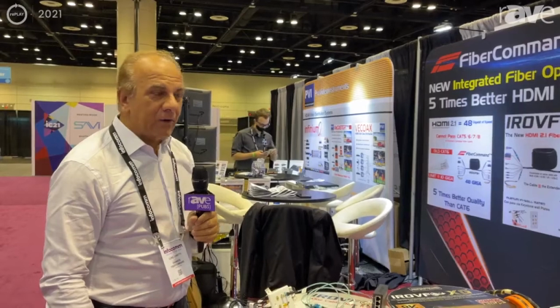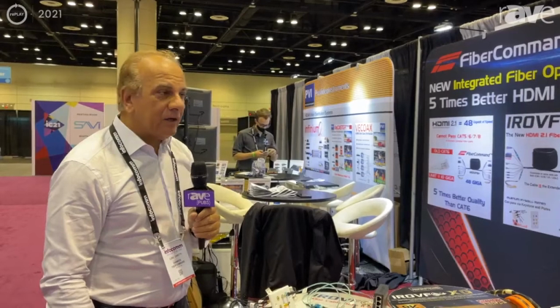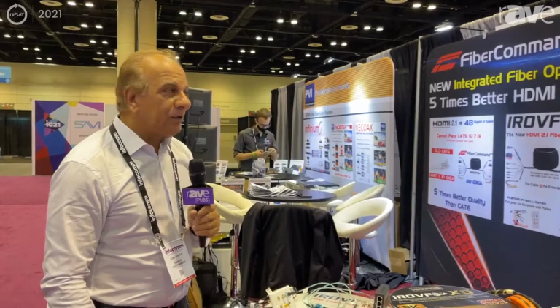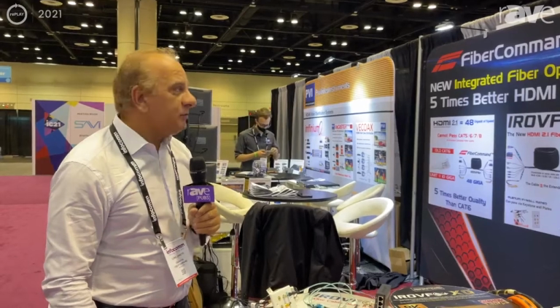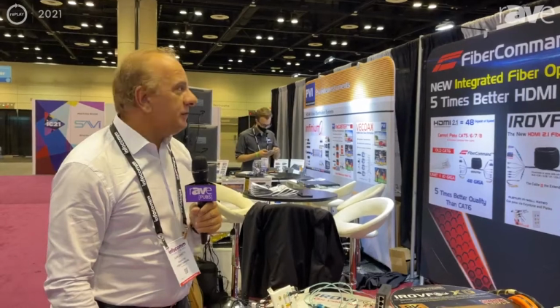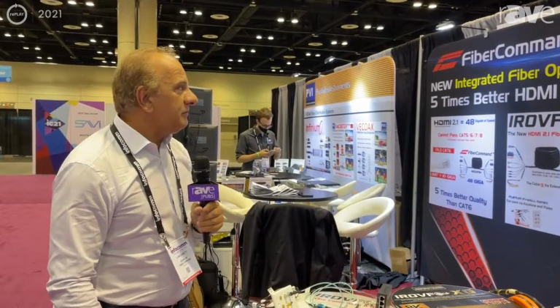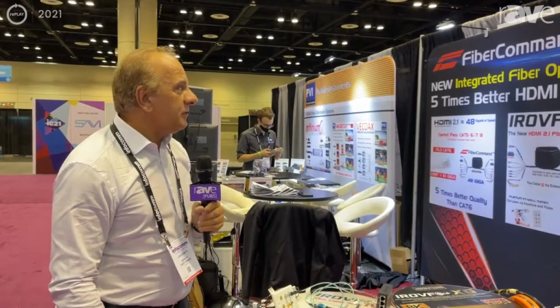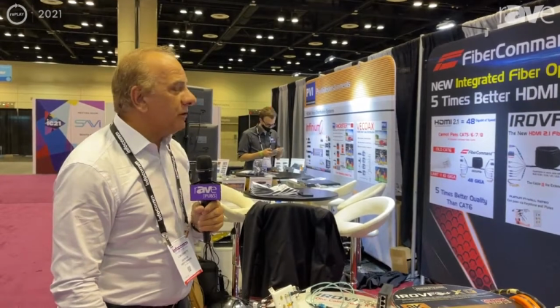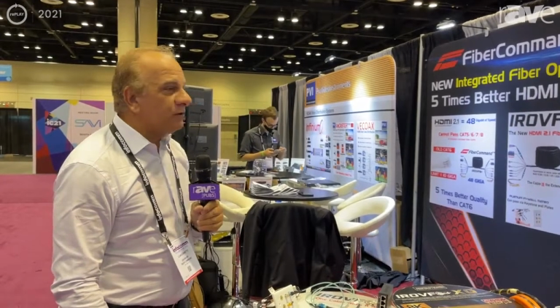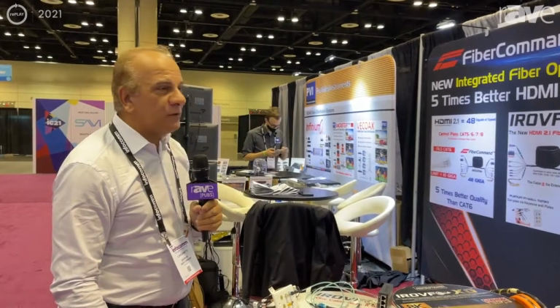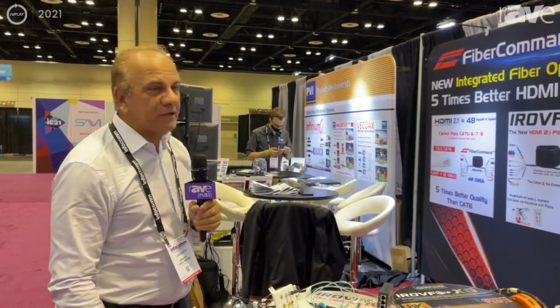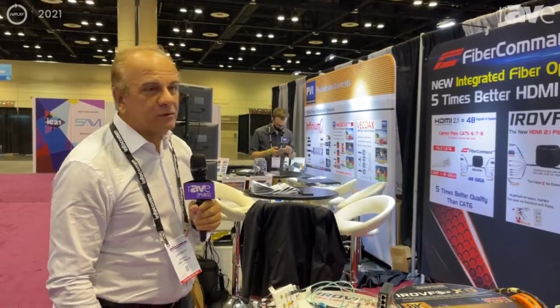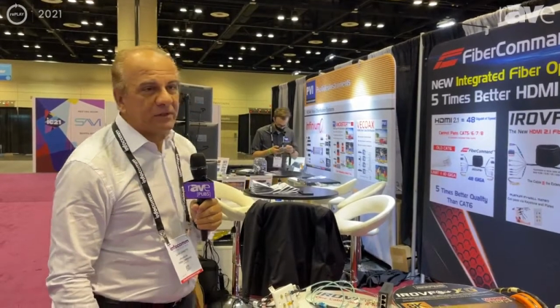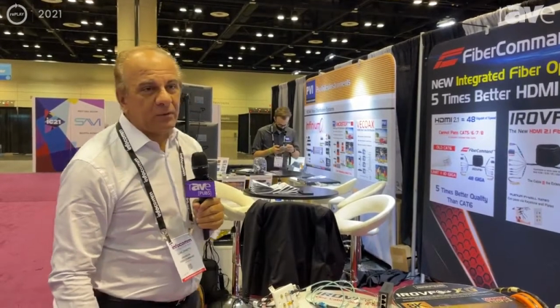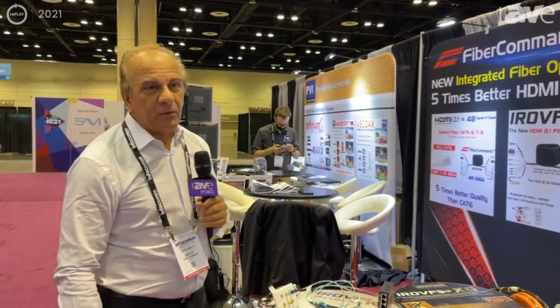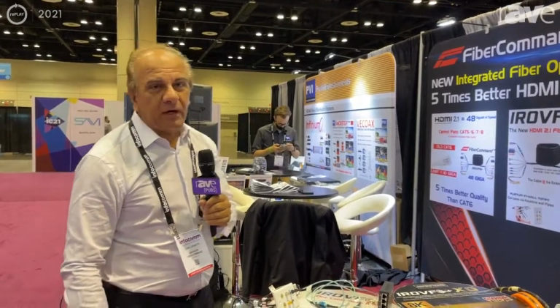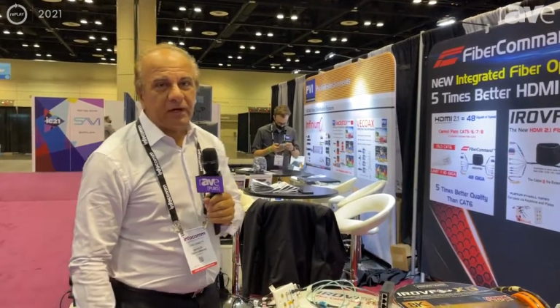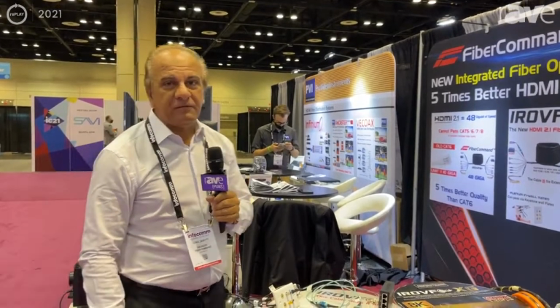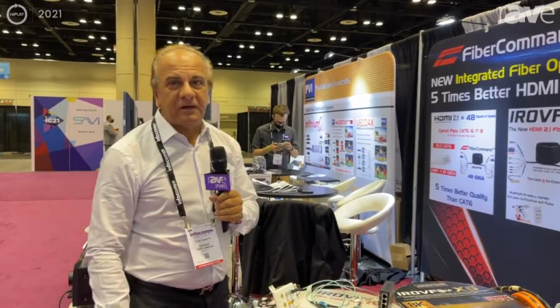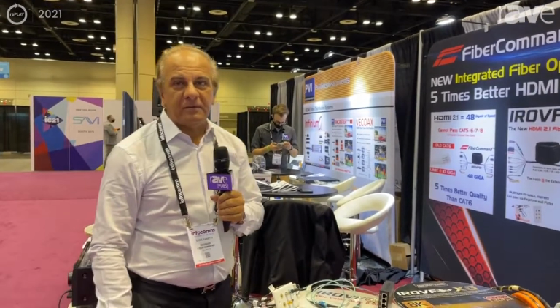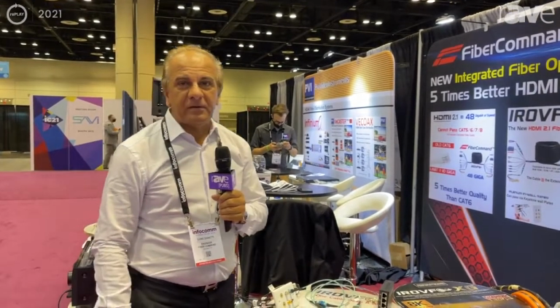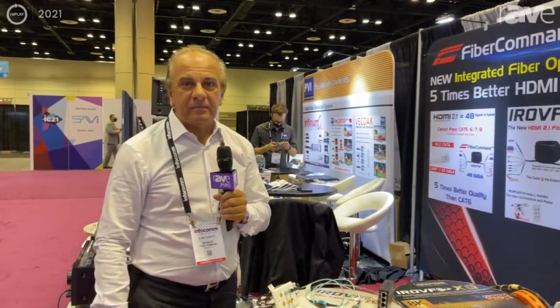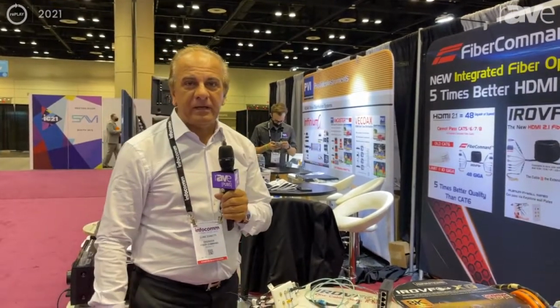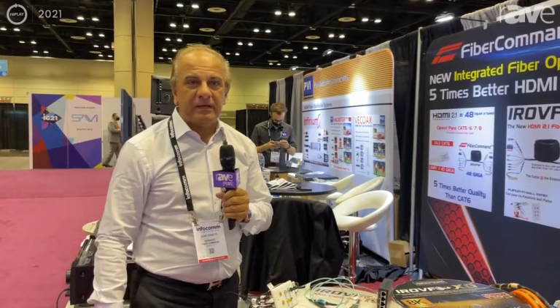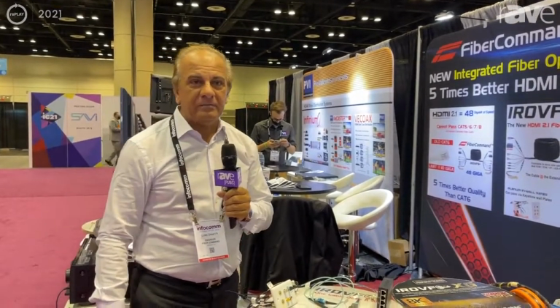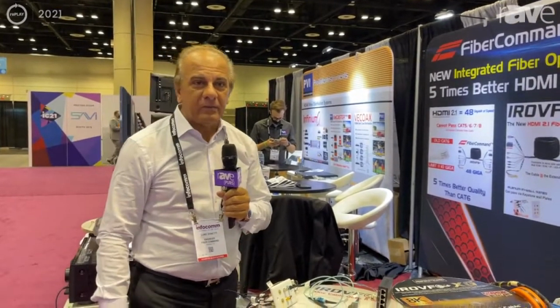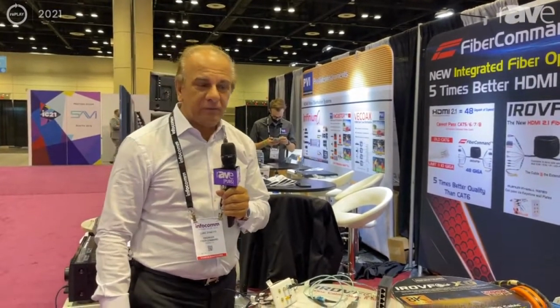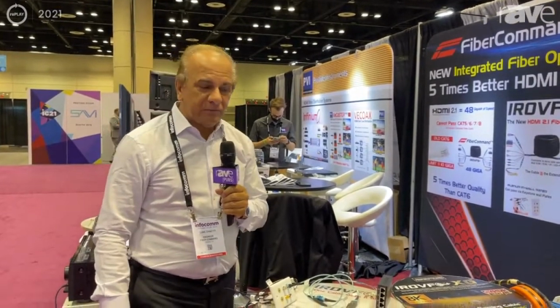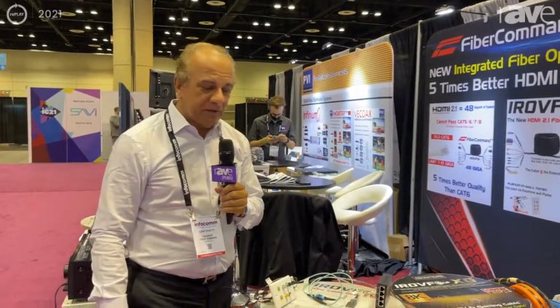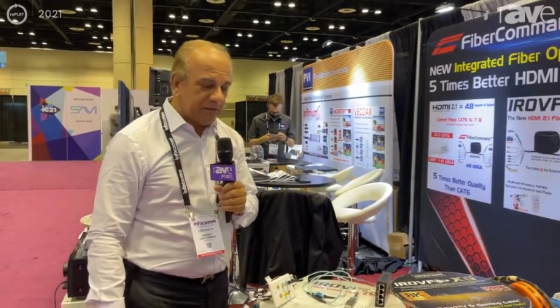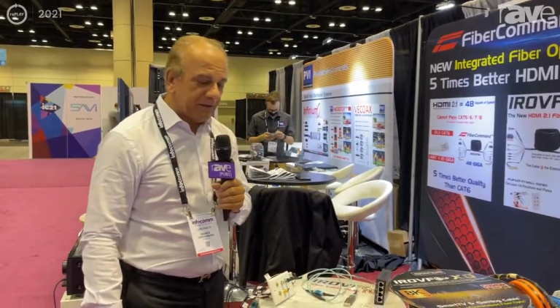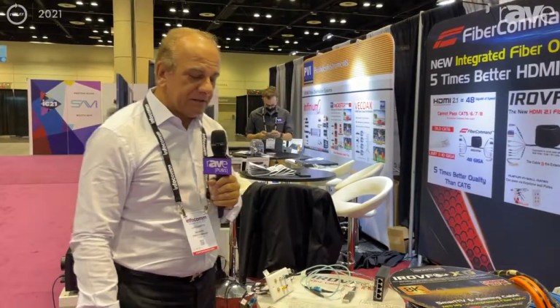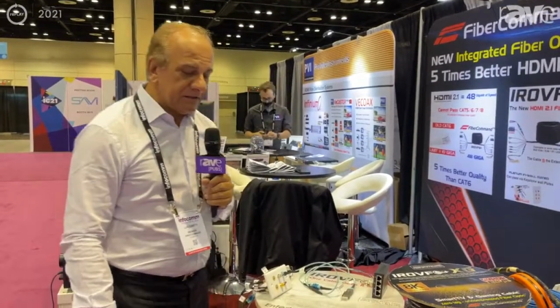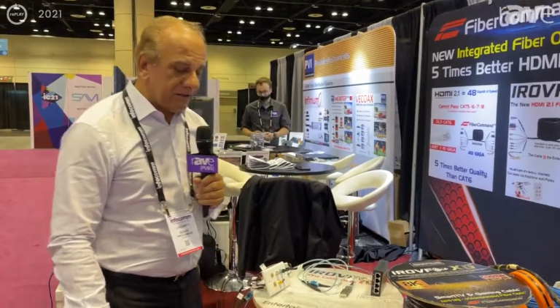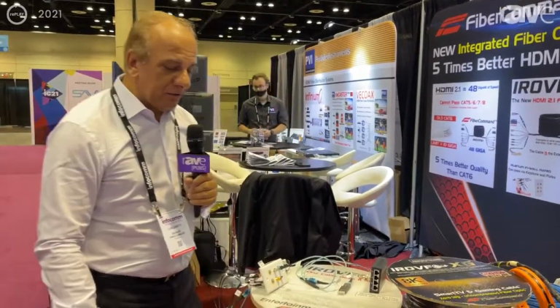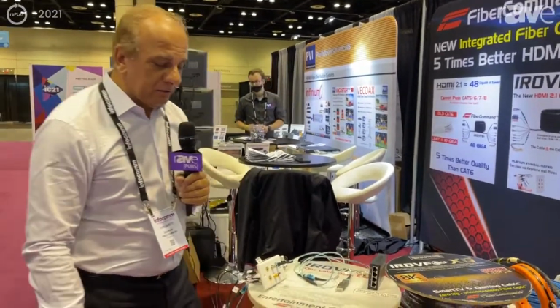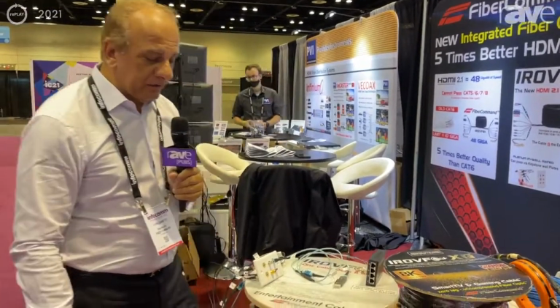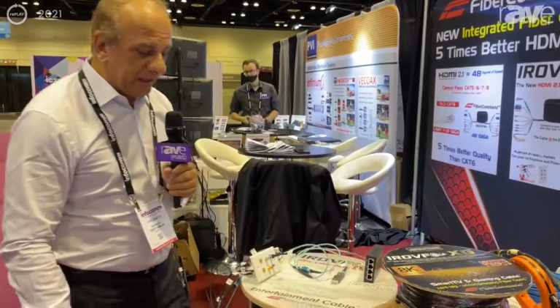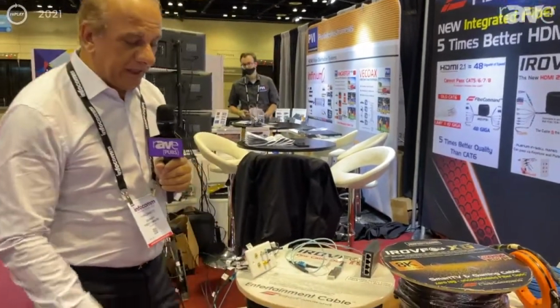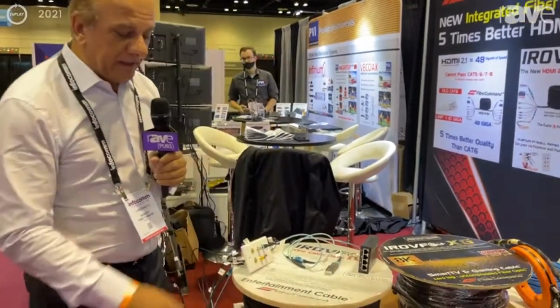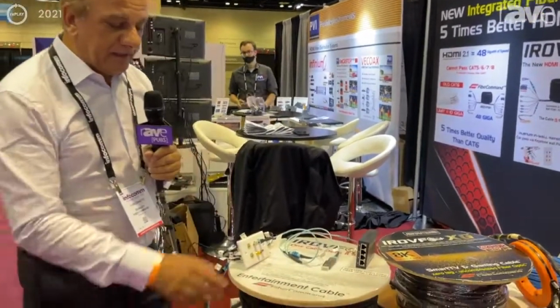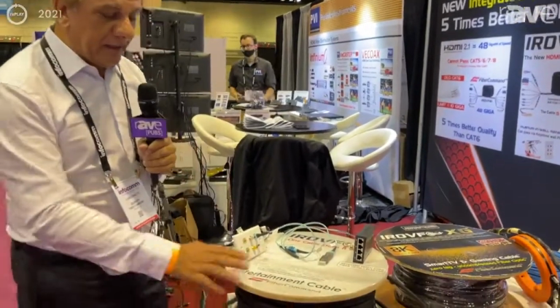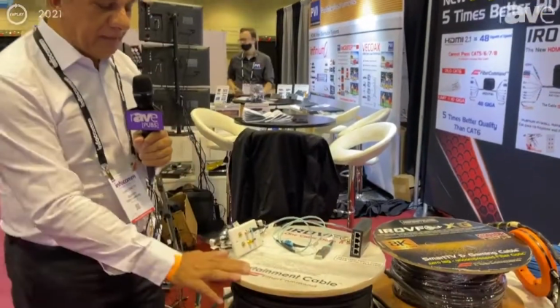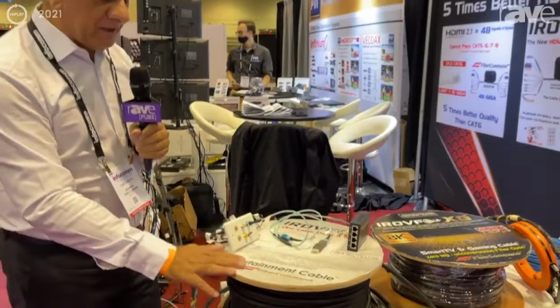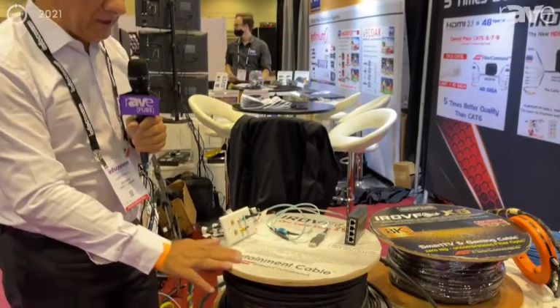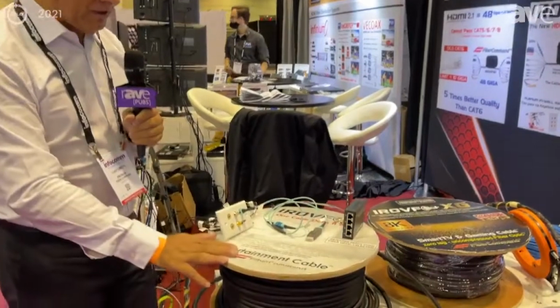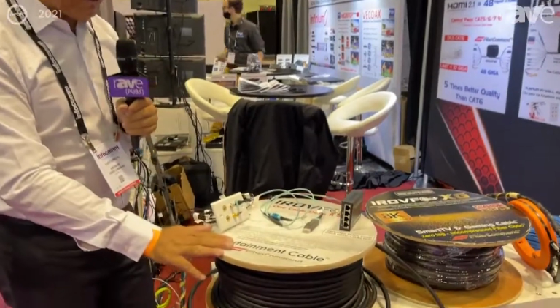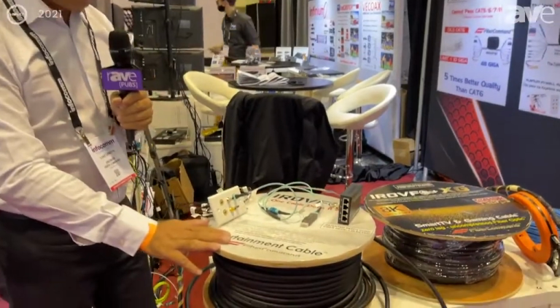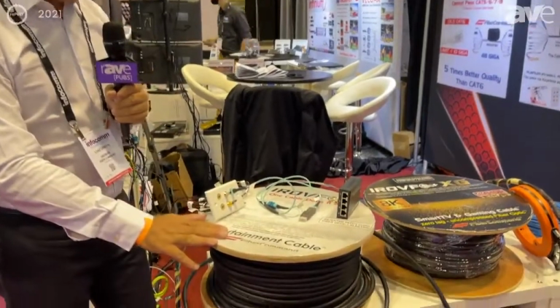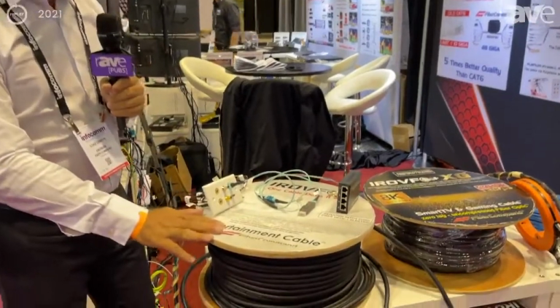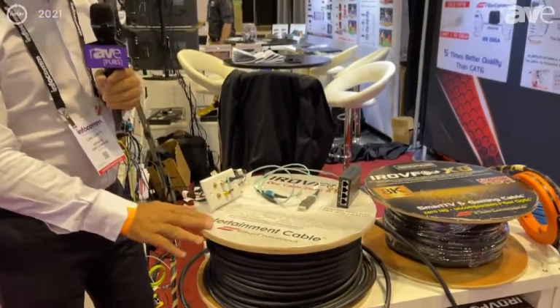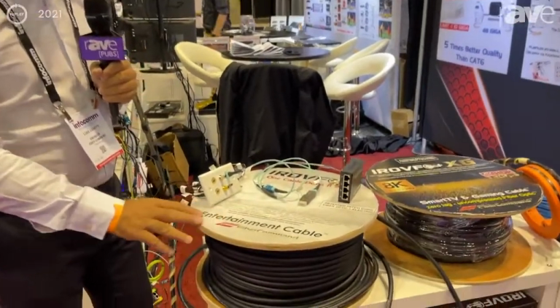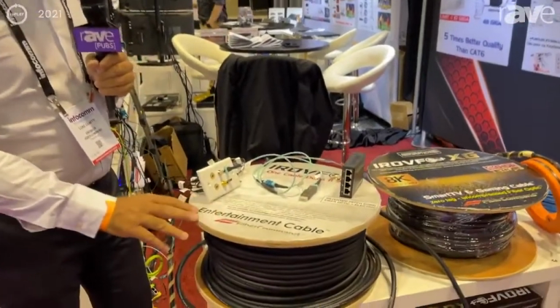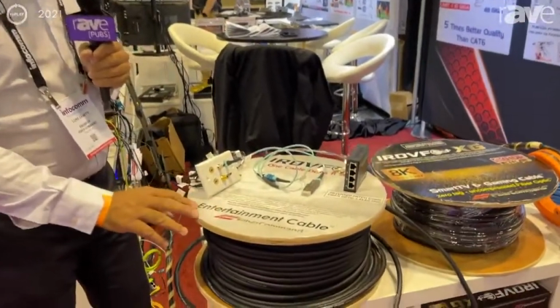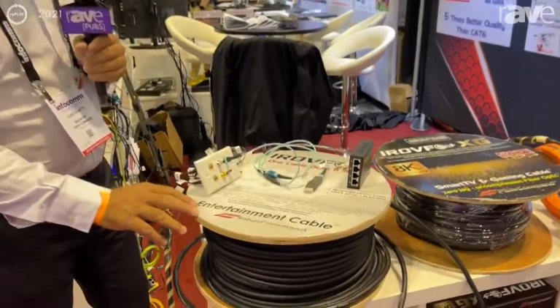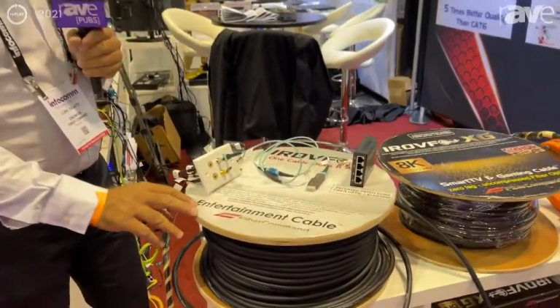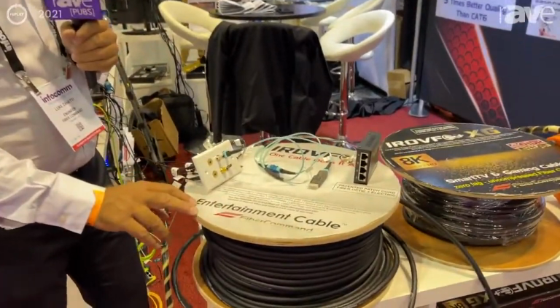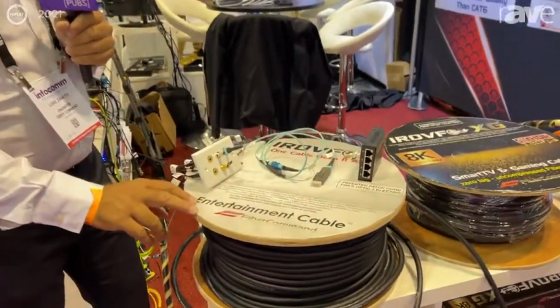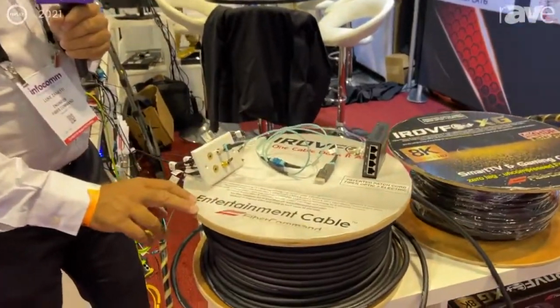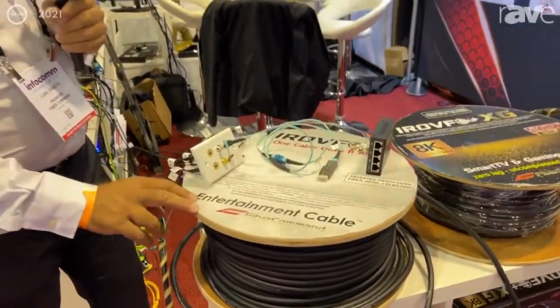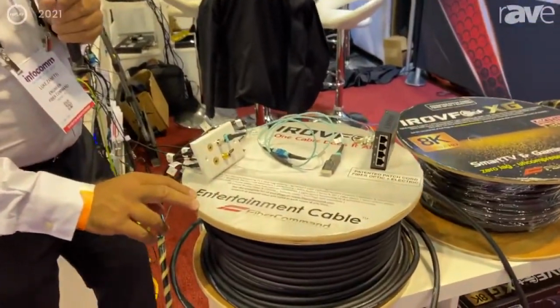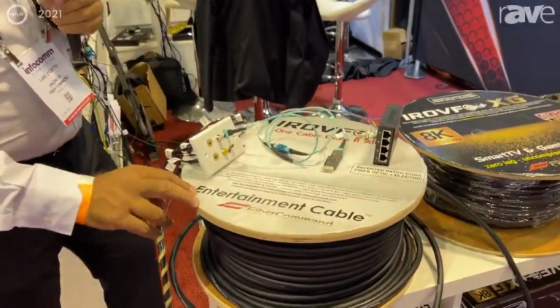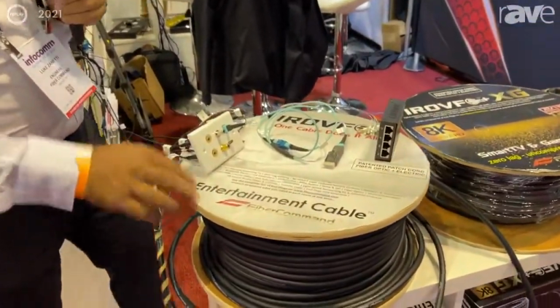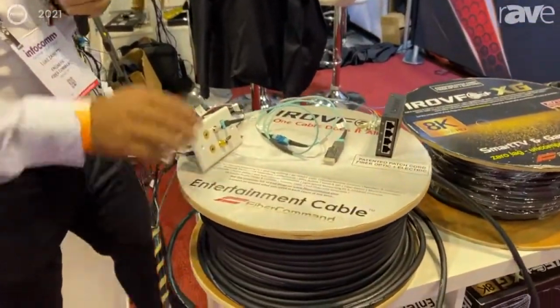Welcome to Infocon 2021, at the Fiber Command booth. This is Luke and I'm here to introduce you to the entertainment cable.